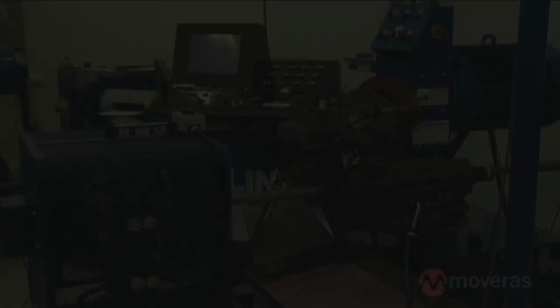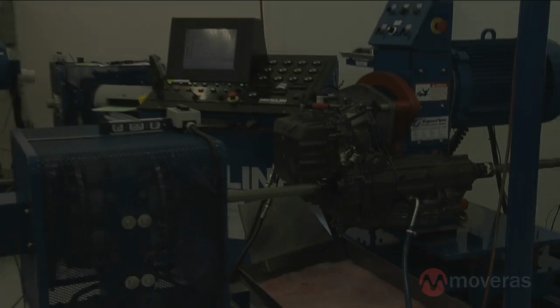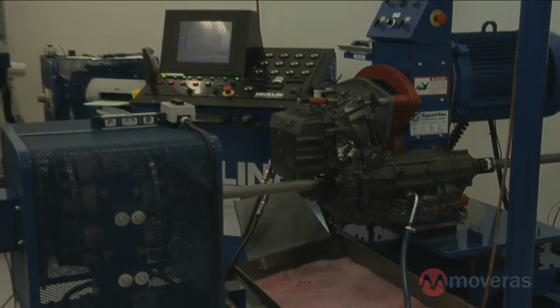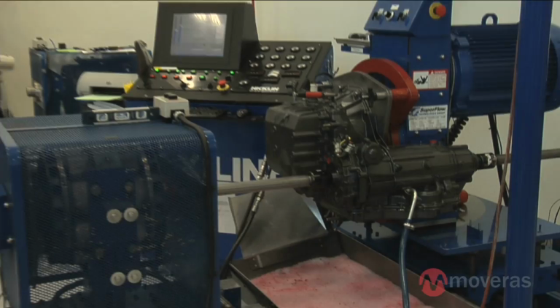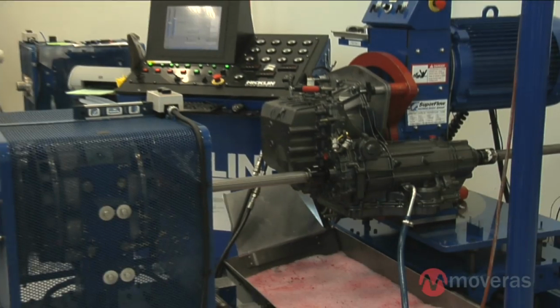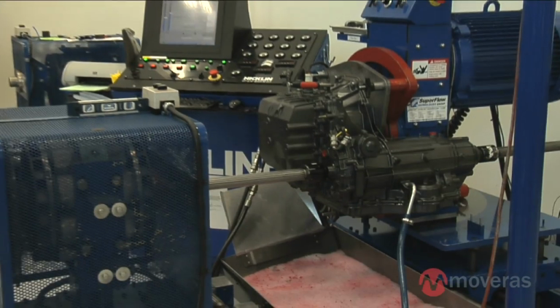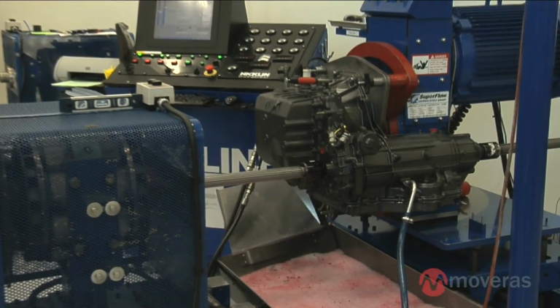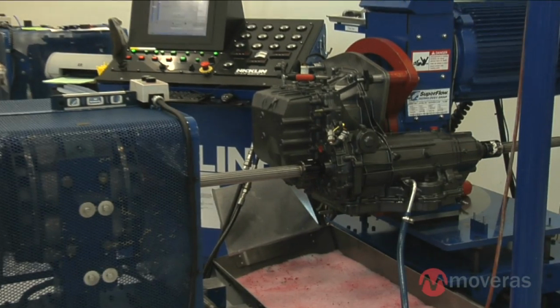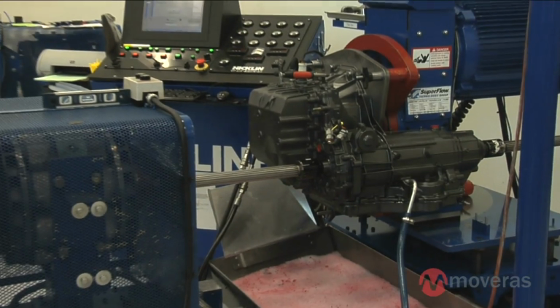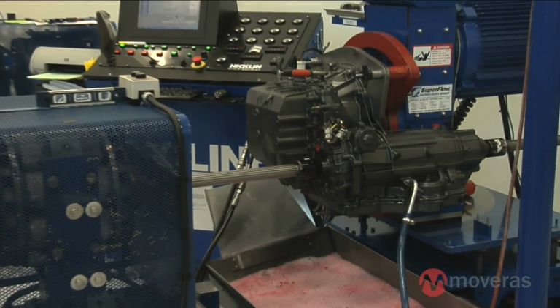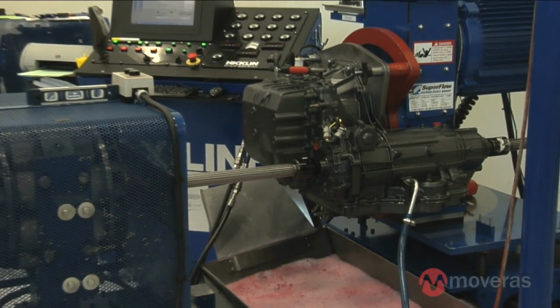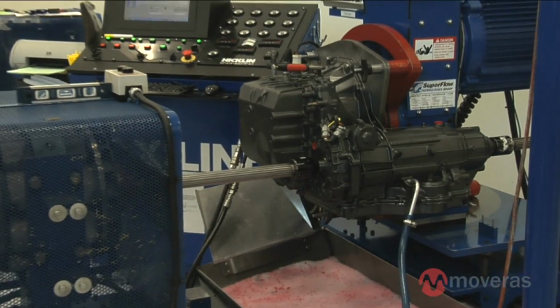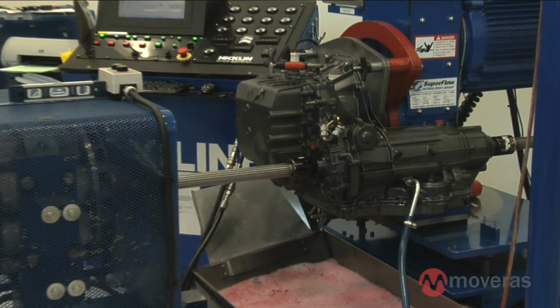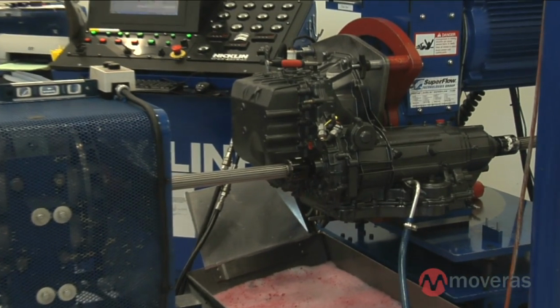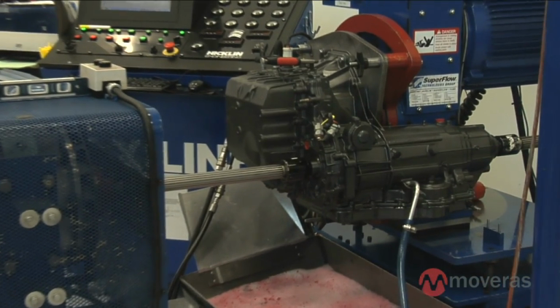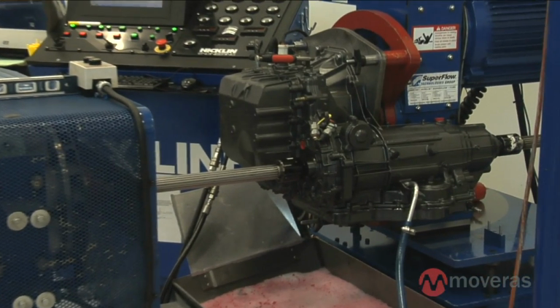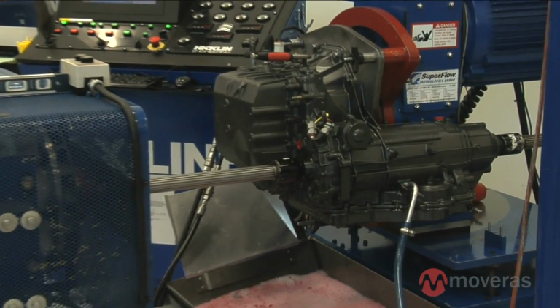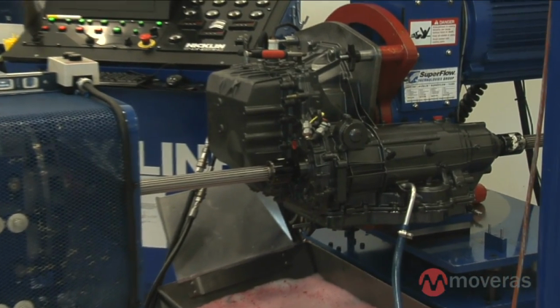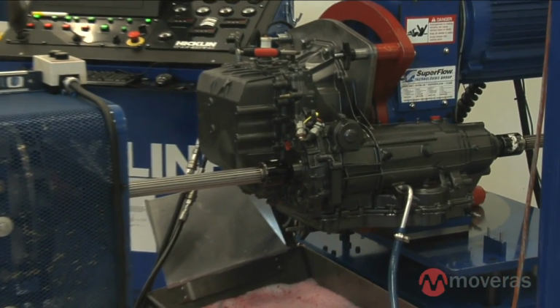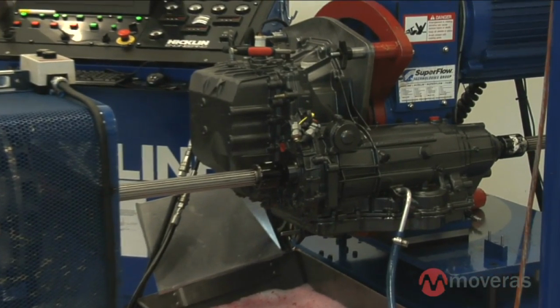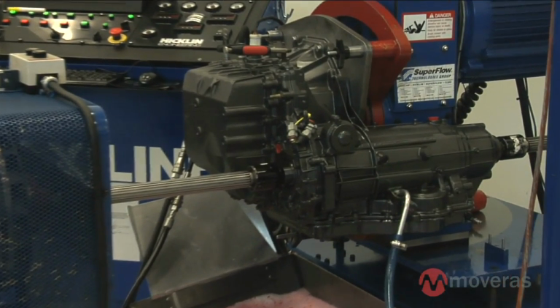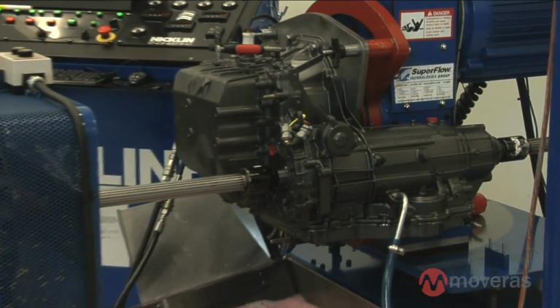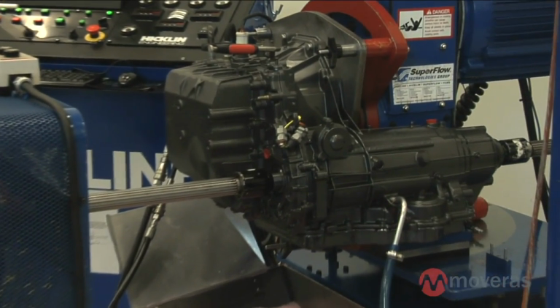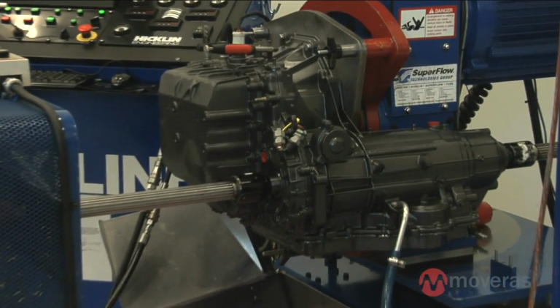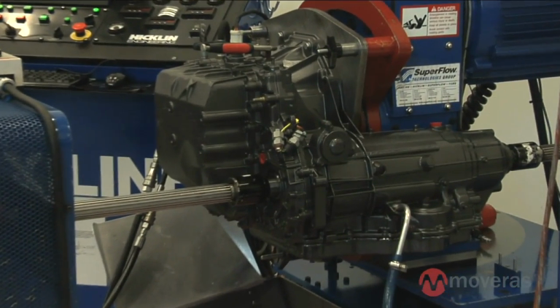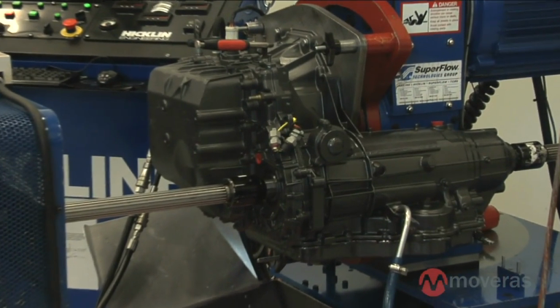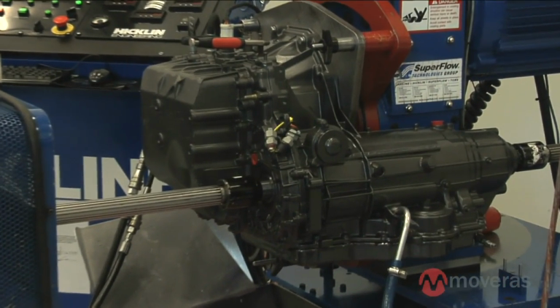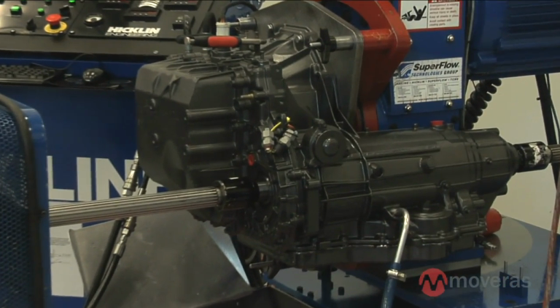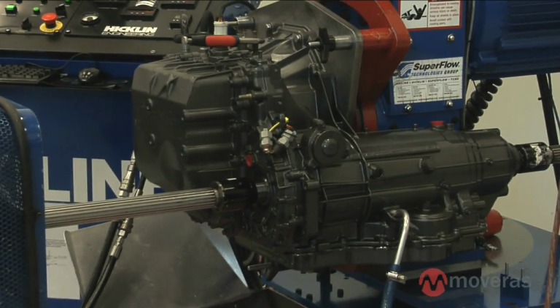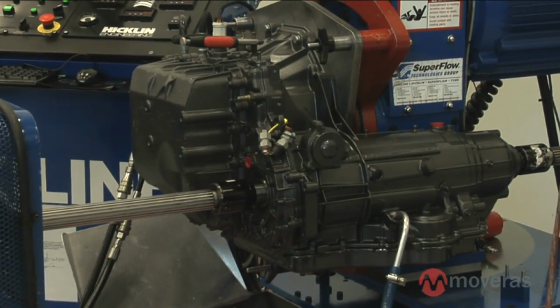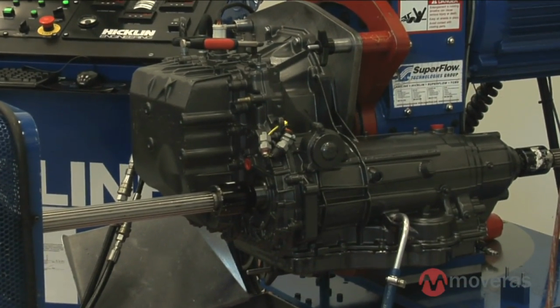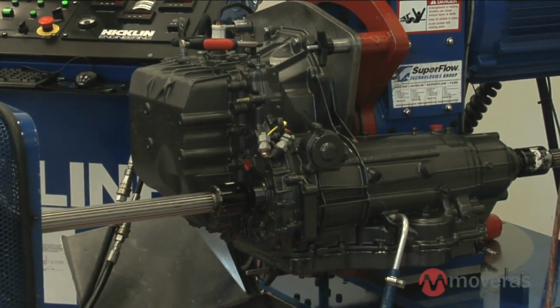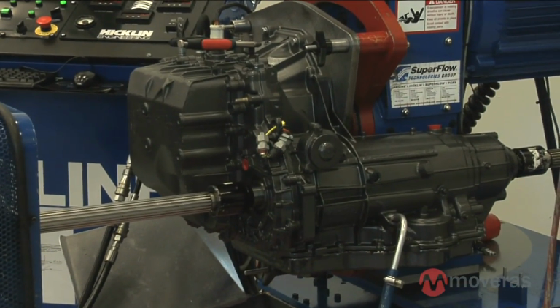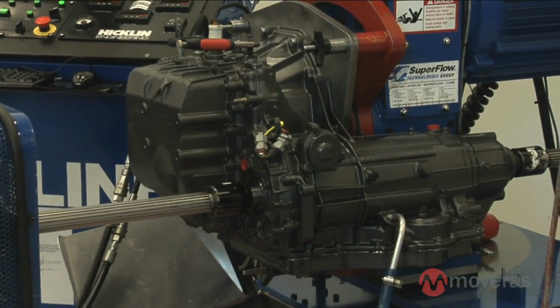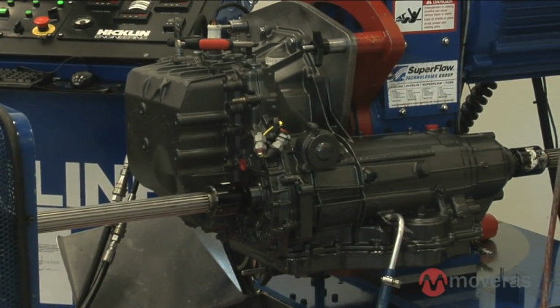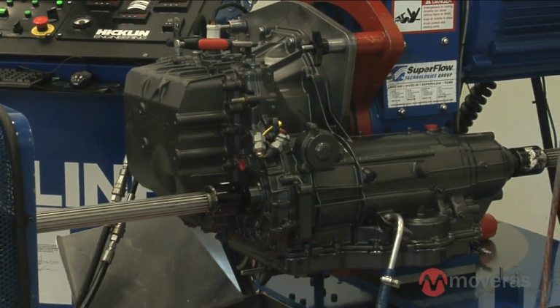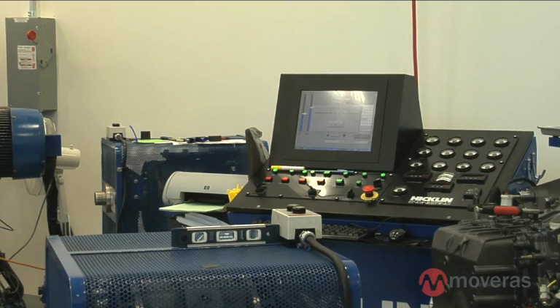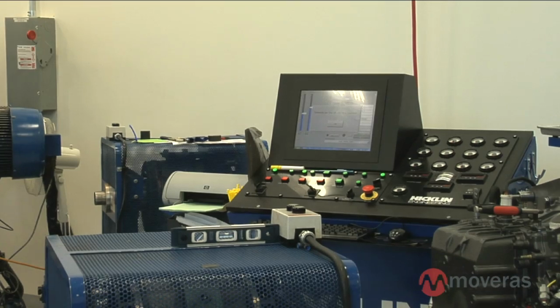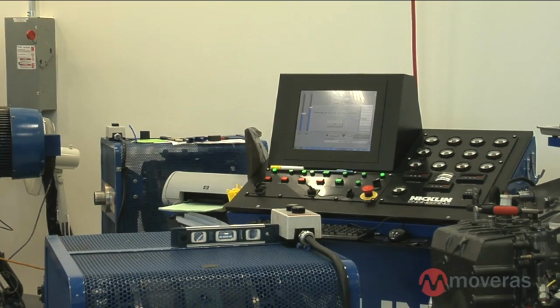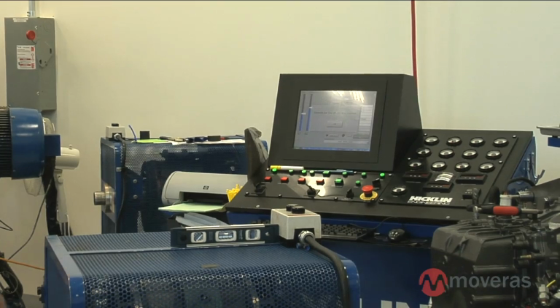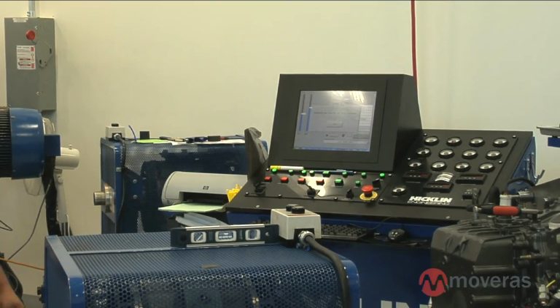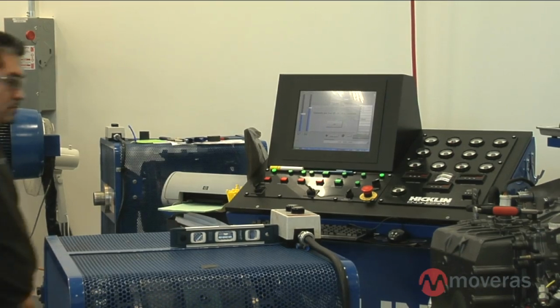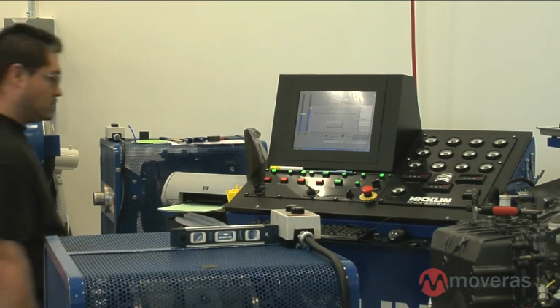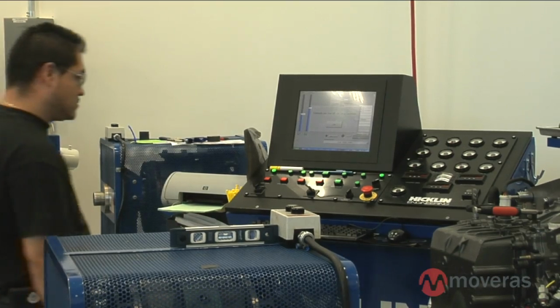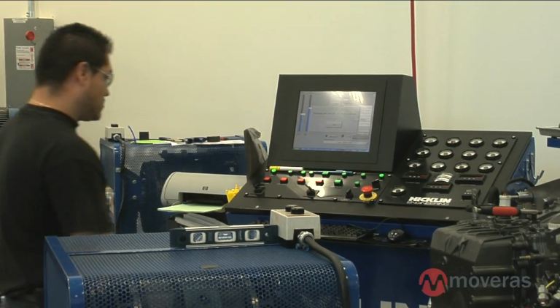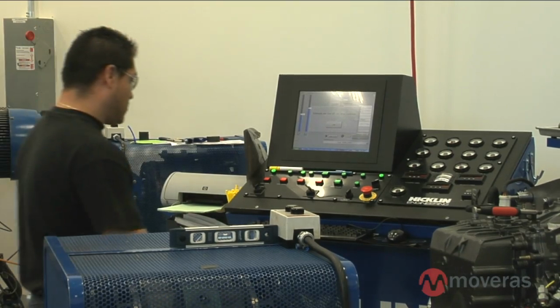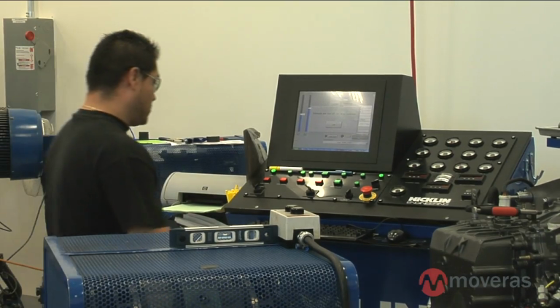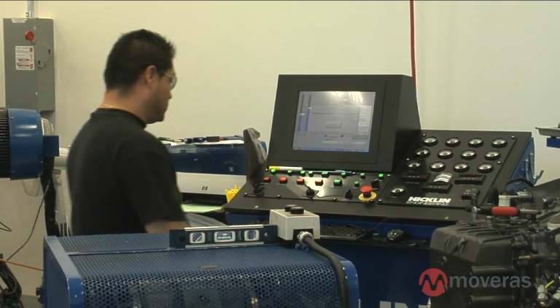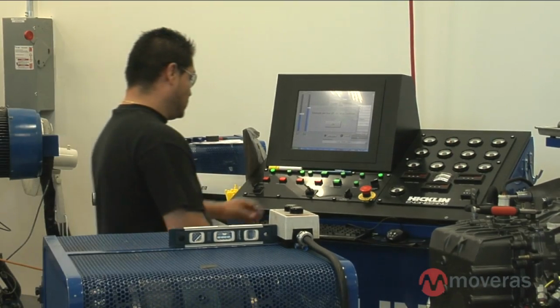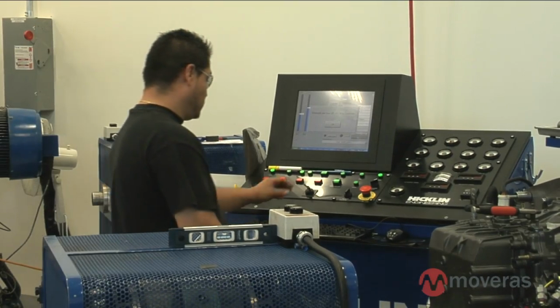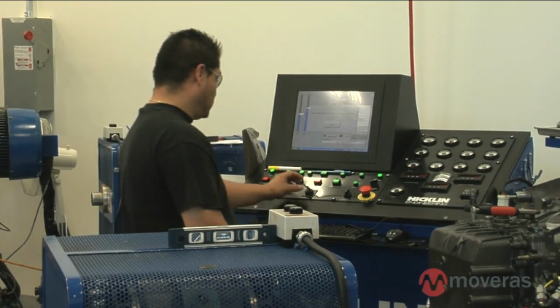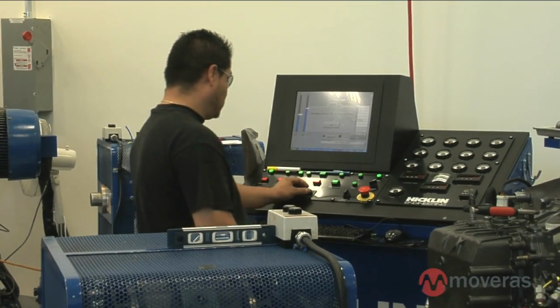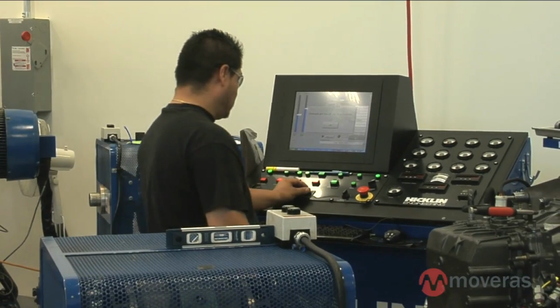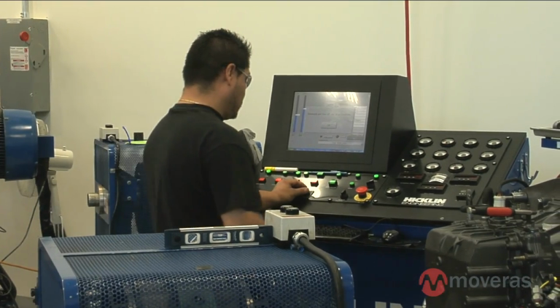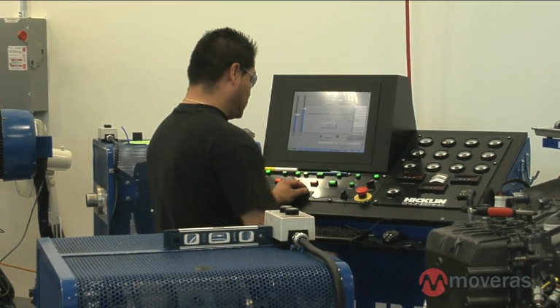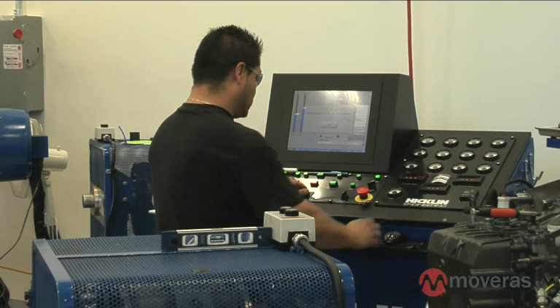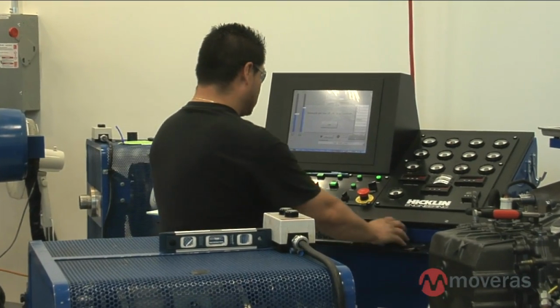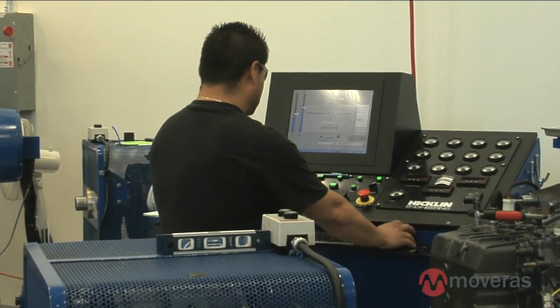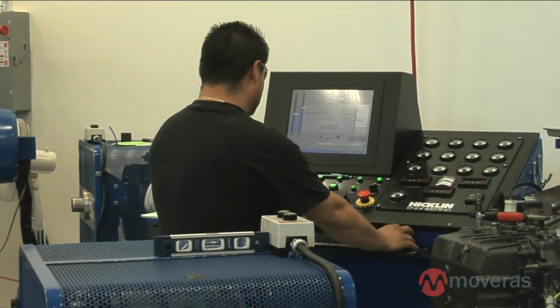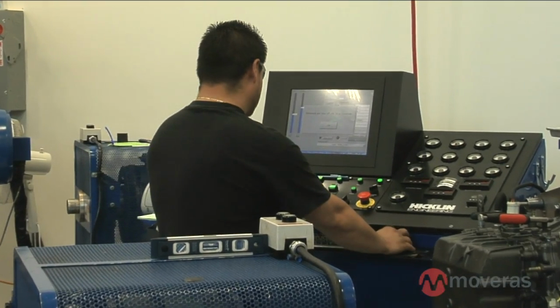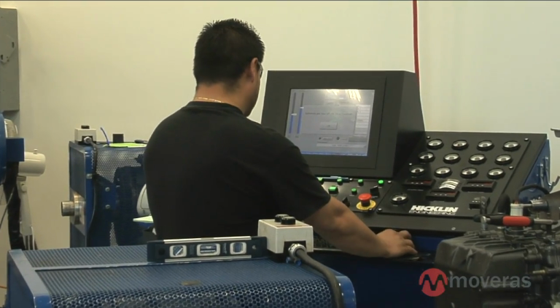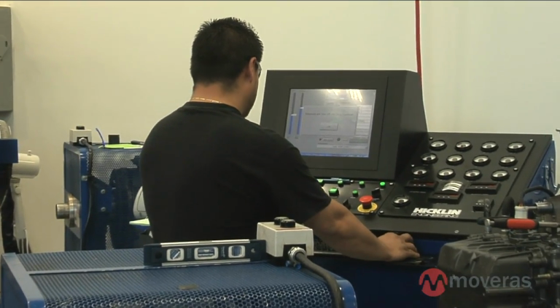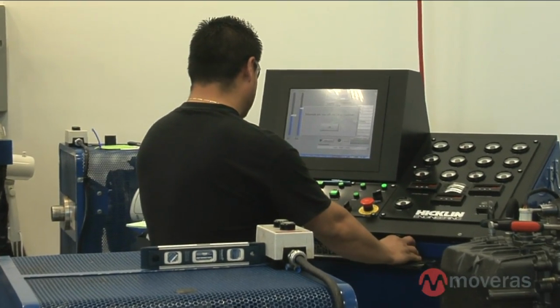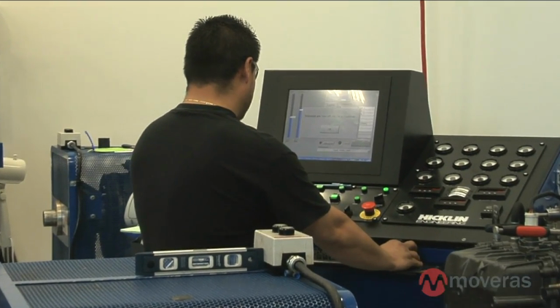The sole purpose of the transmission dynamometer, more commonly known as the dyno, is to test the remanufactured transmission prior to shipping from the factory.